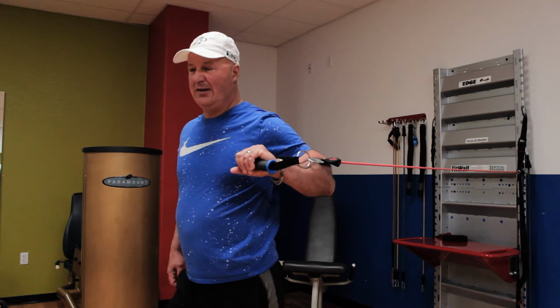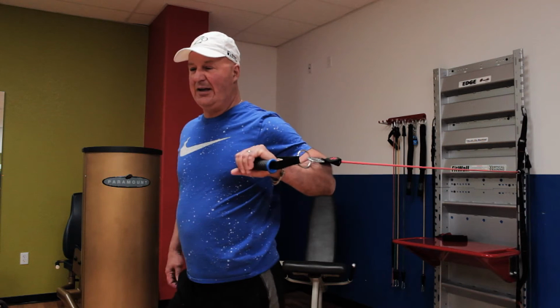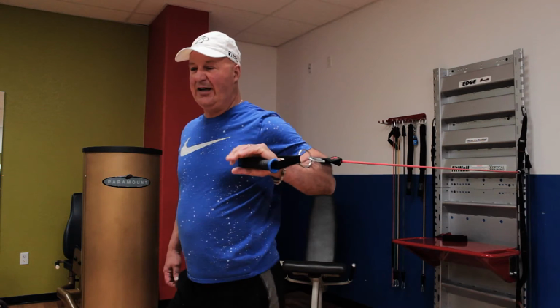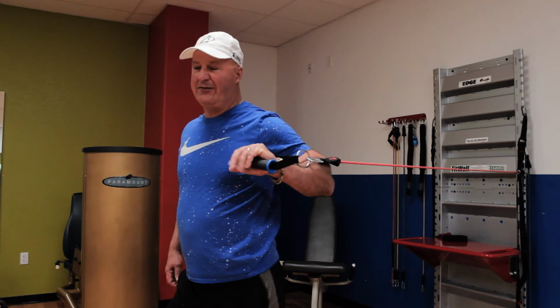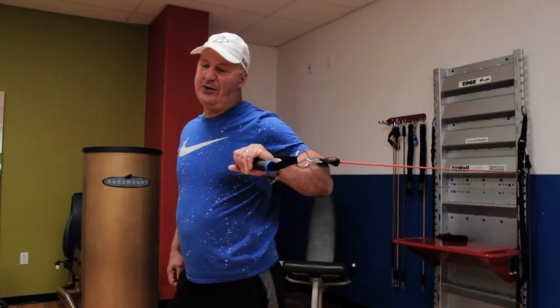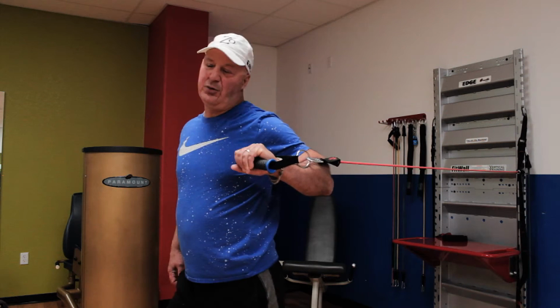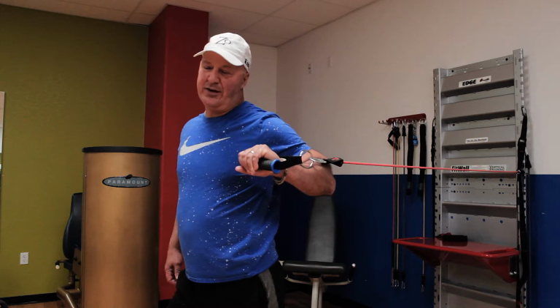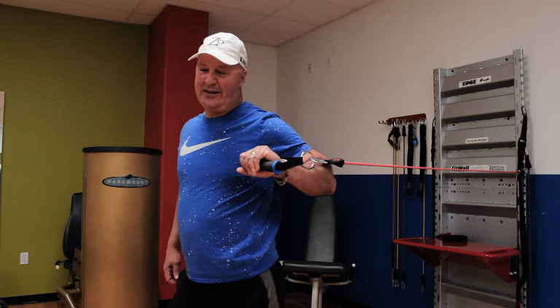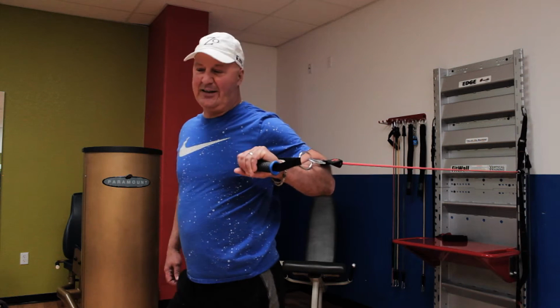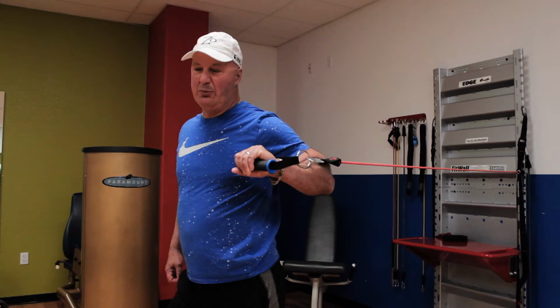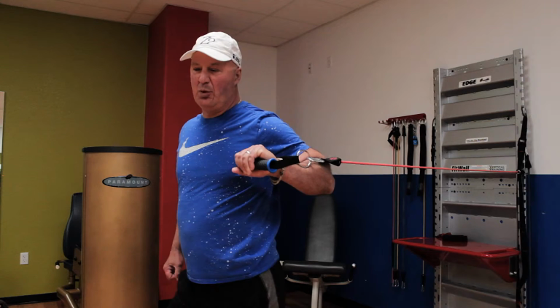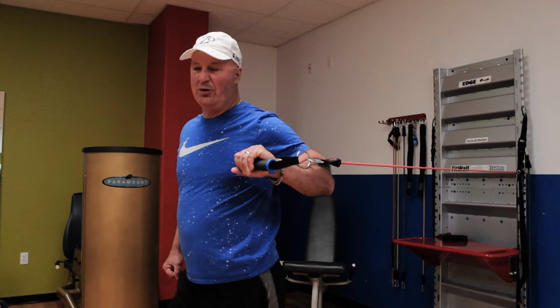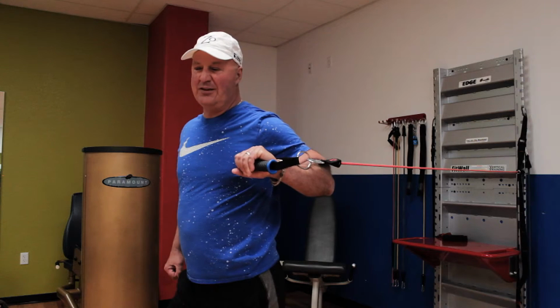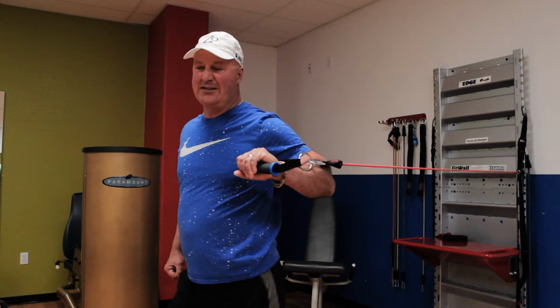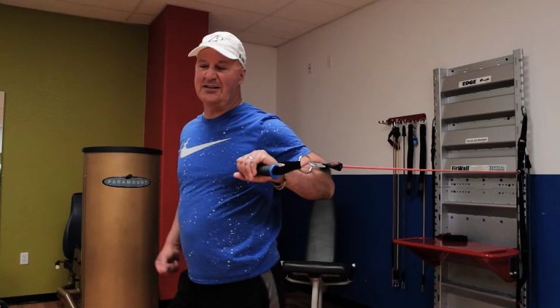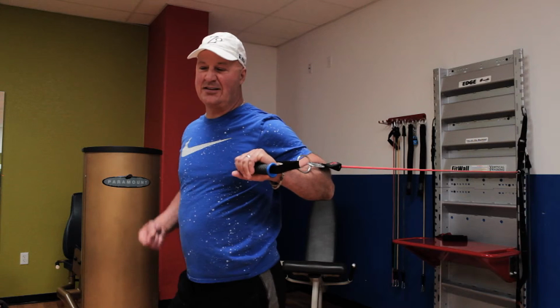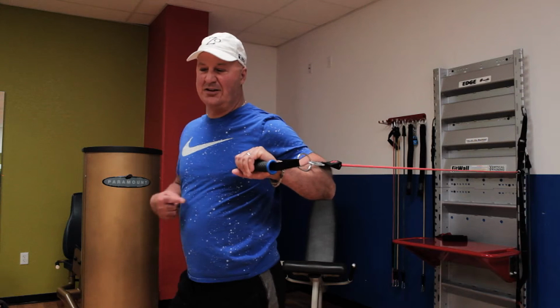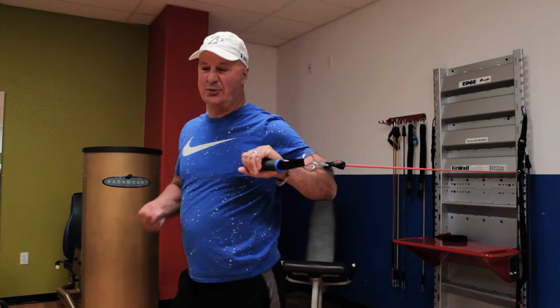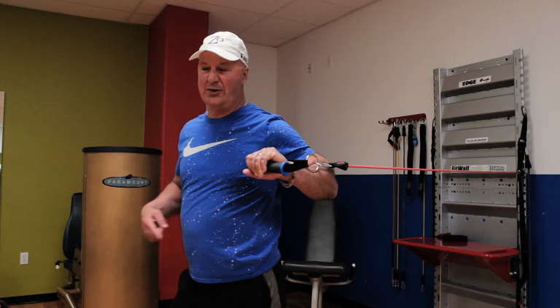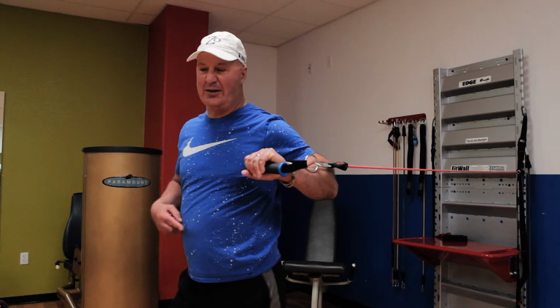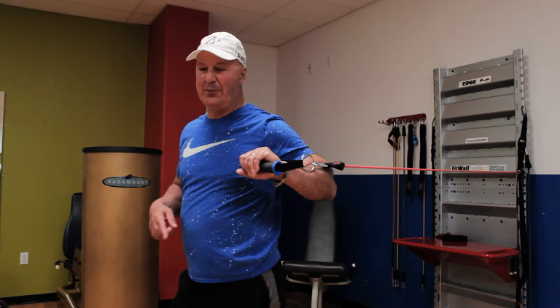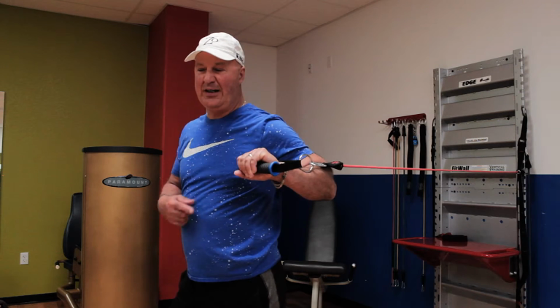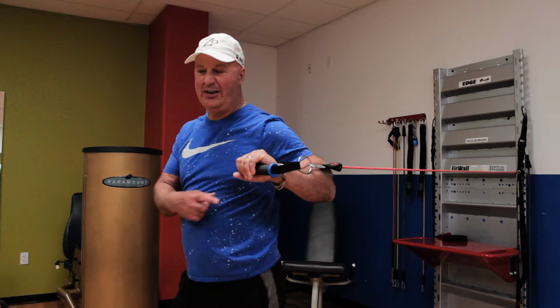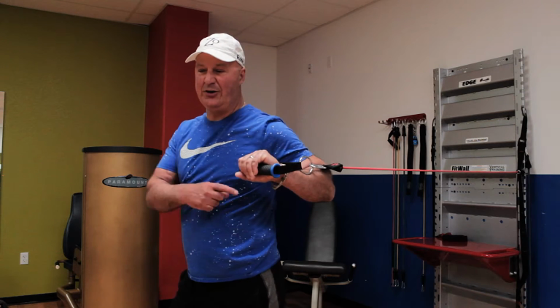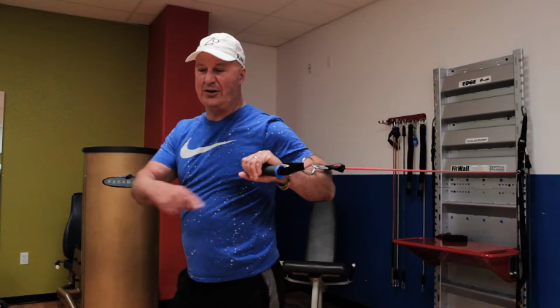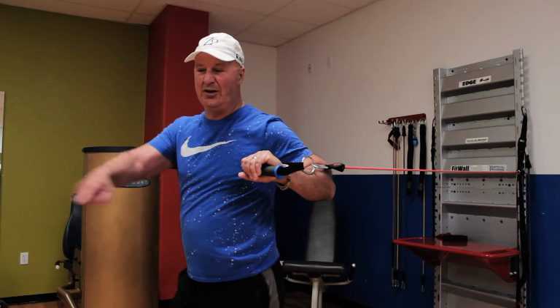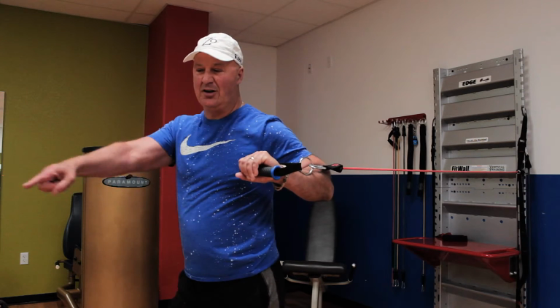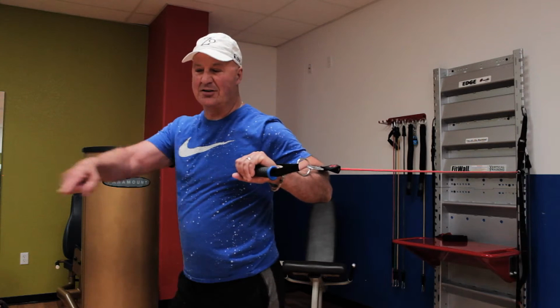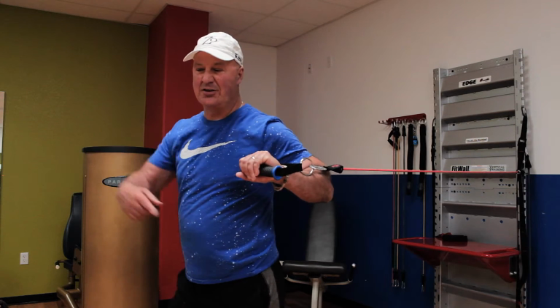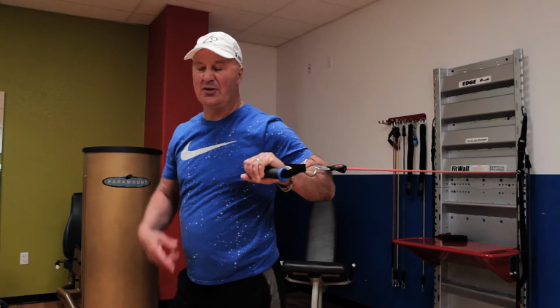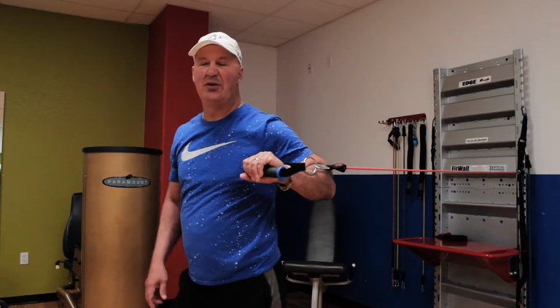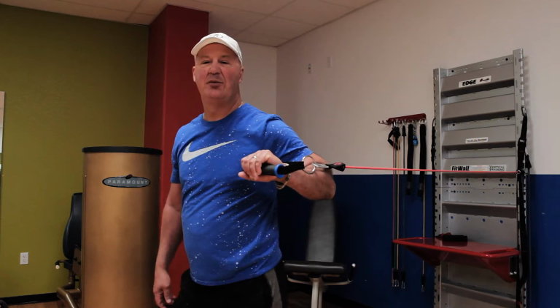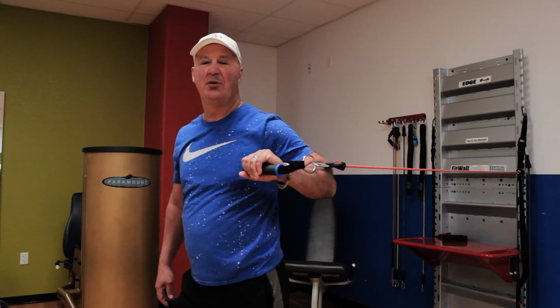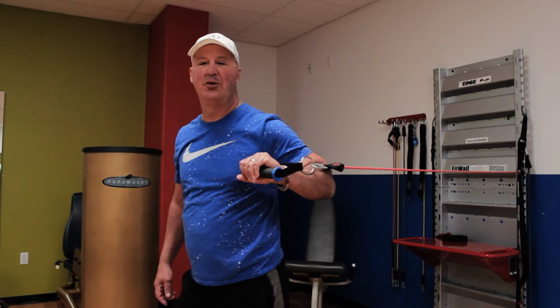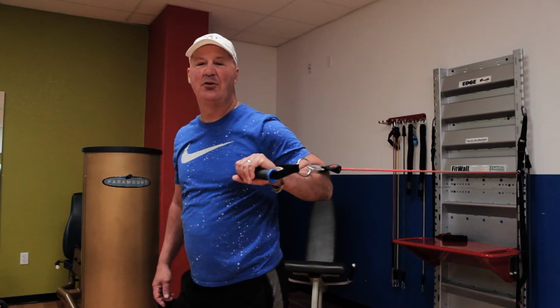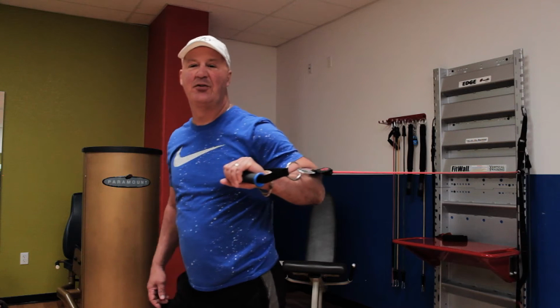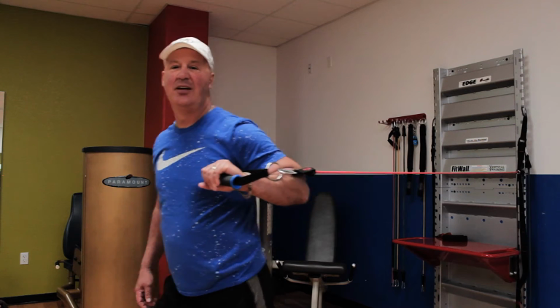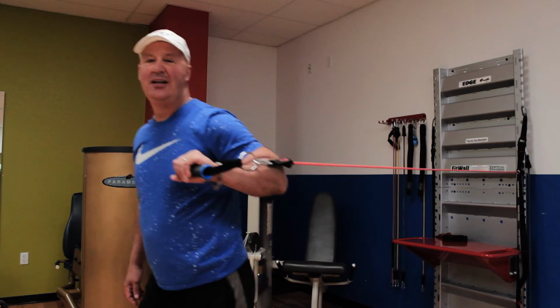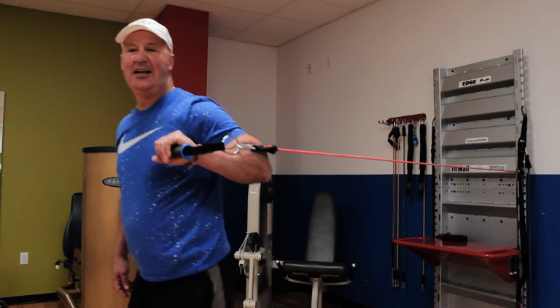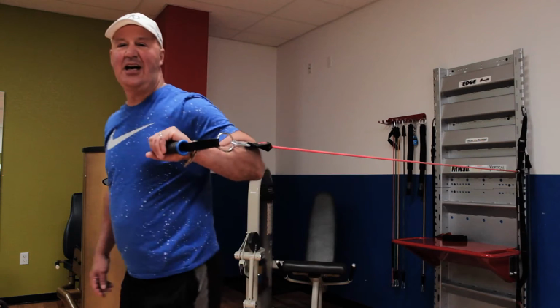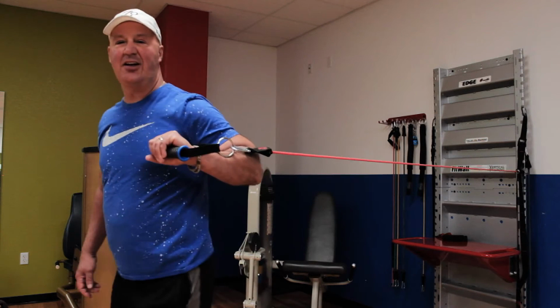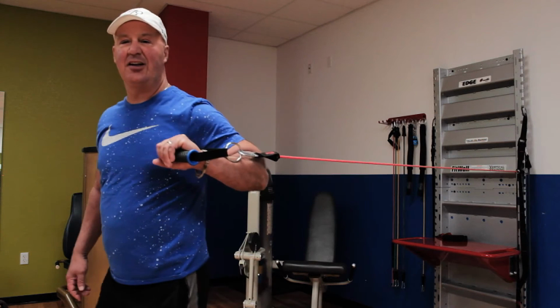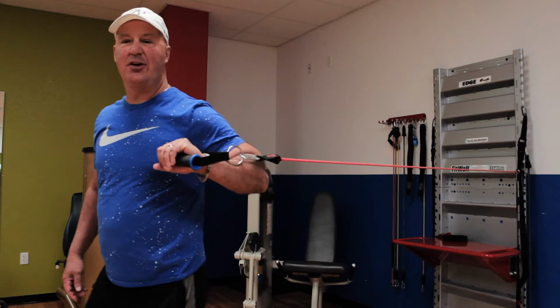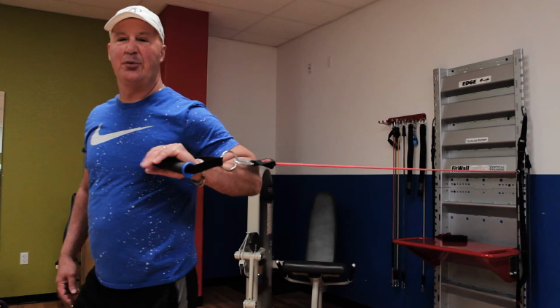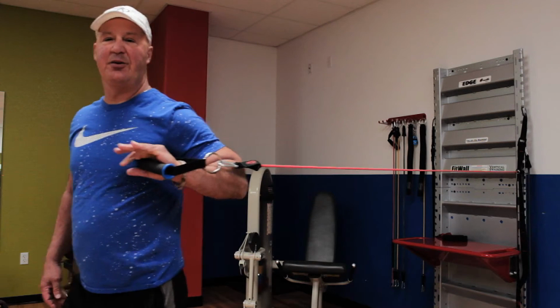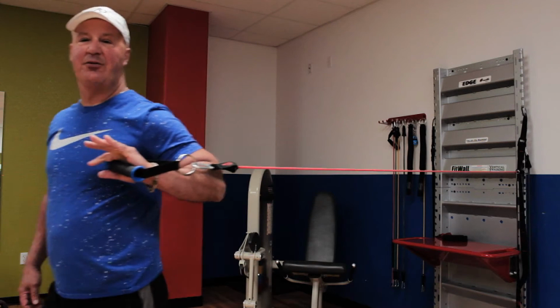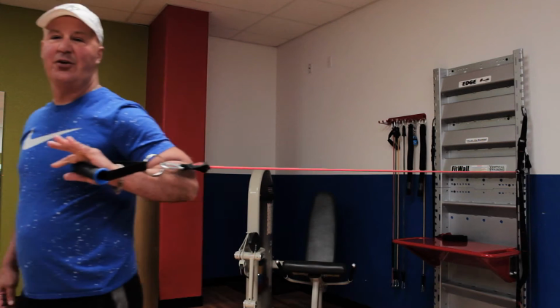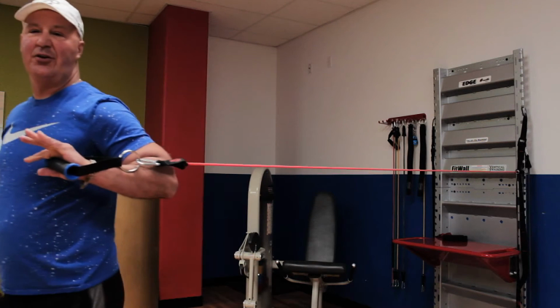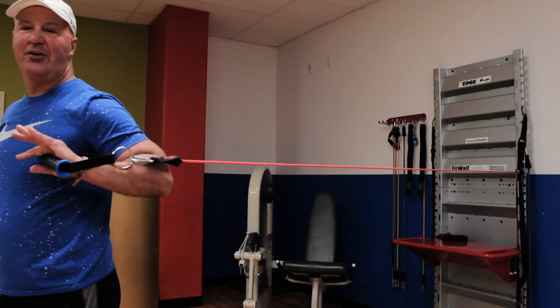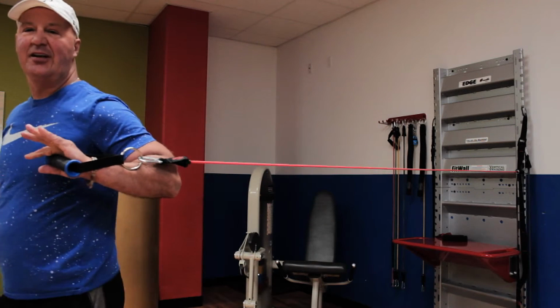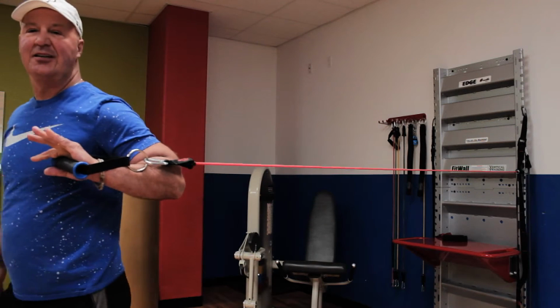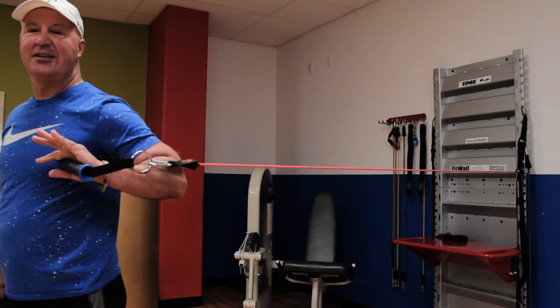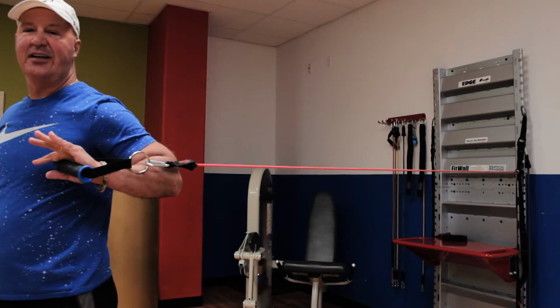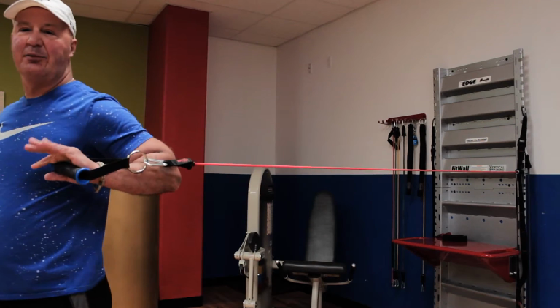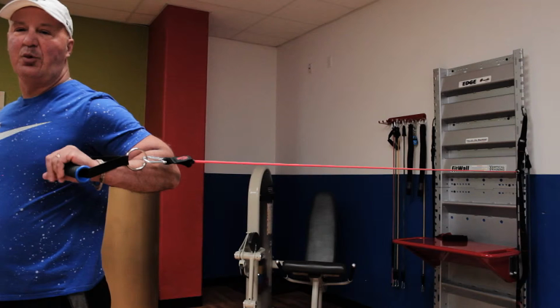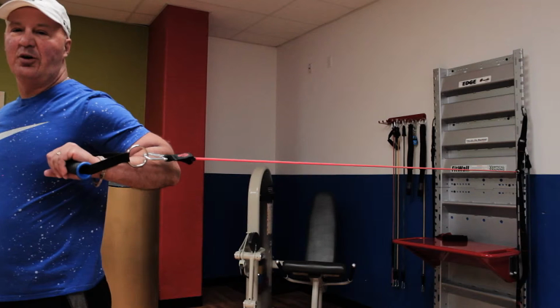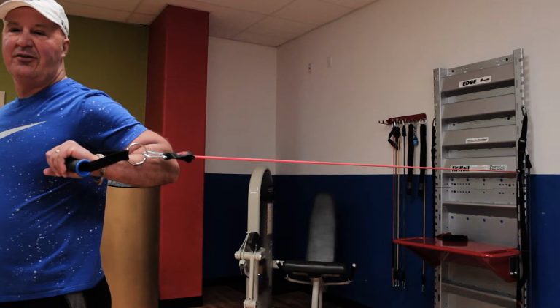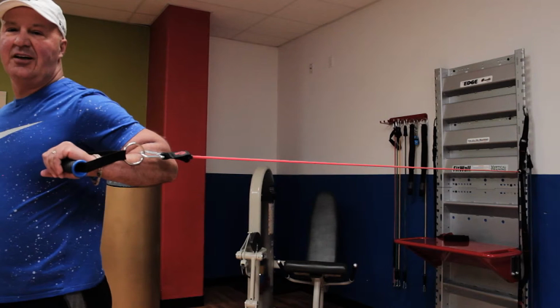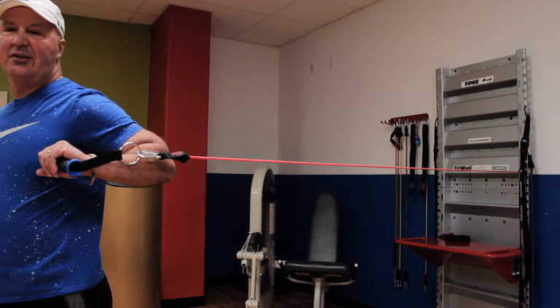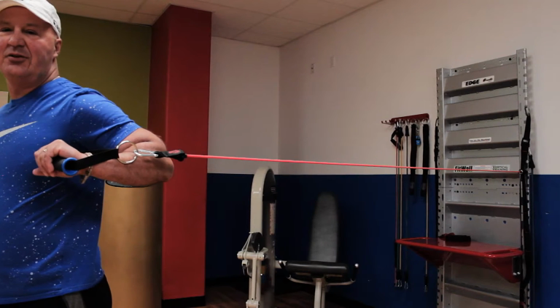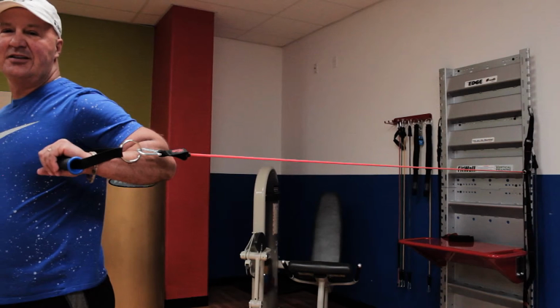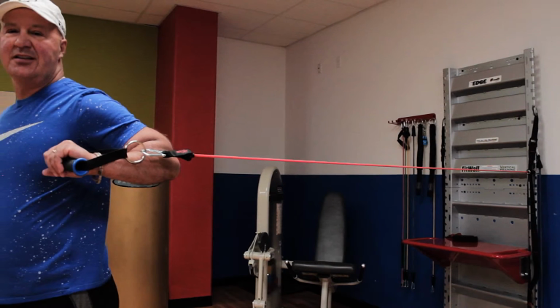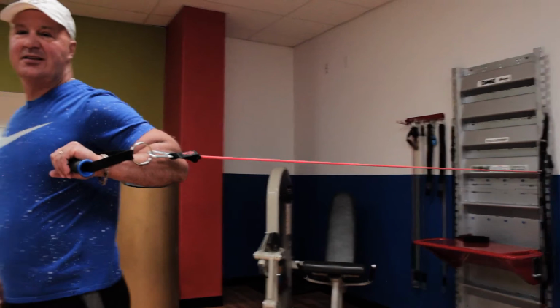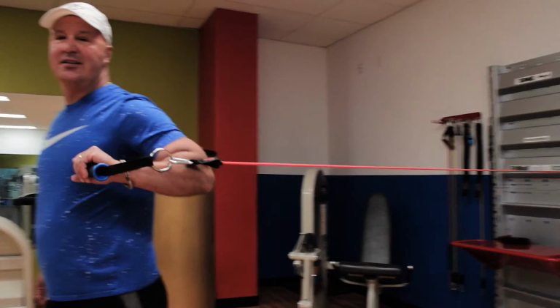And if you want to get more resistance with the band, you can also move out a little bit further to get more resistance.